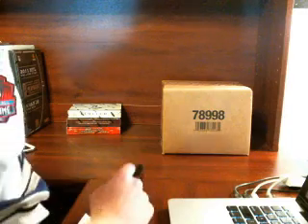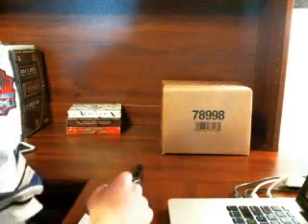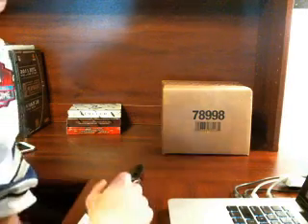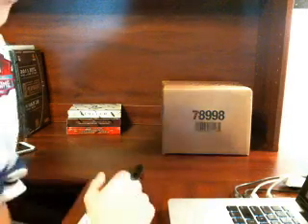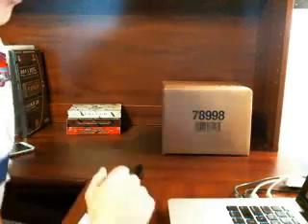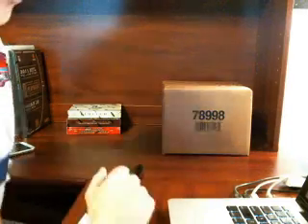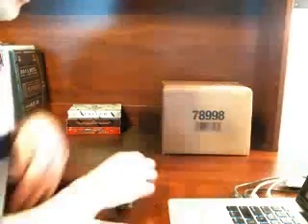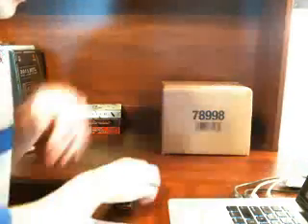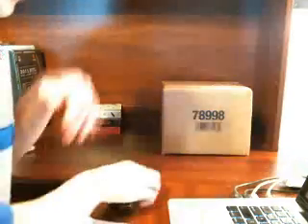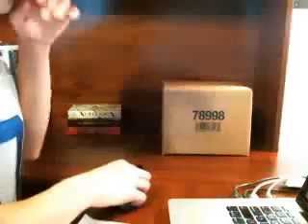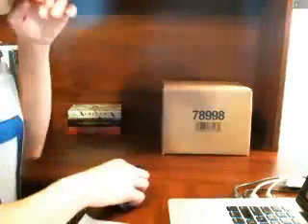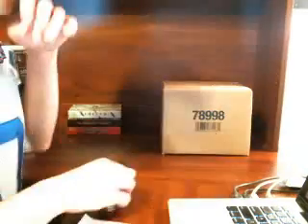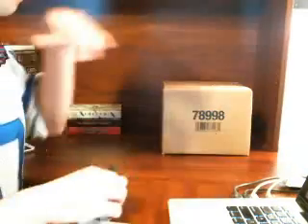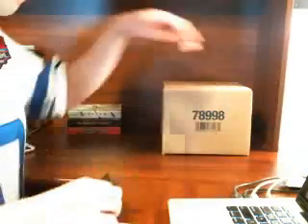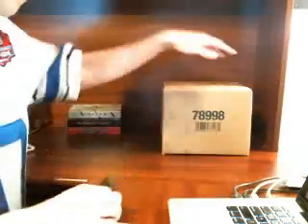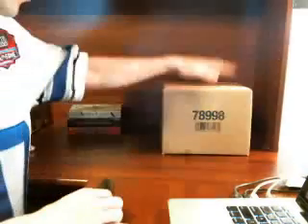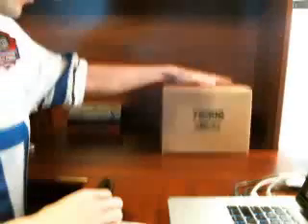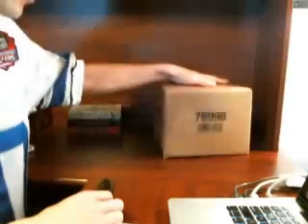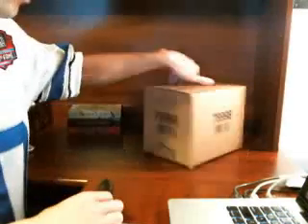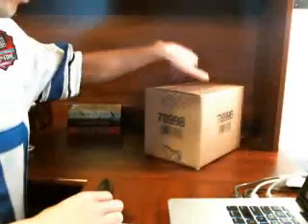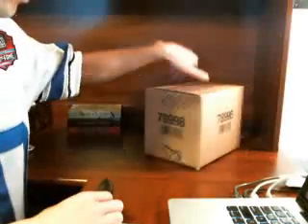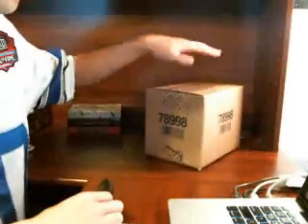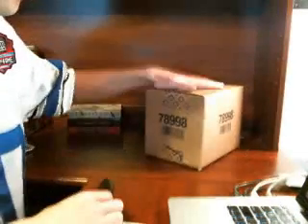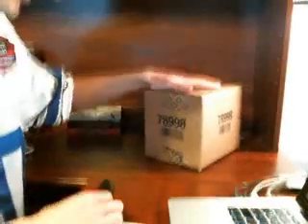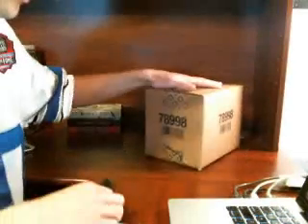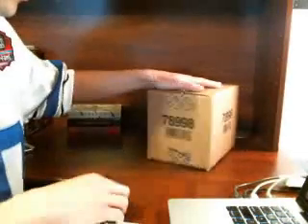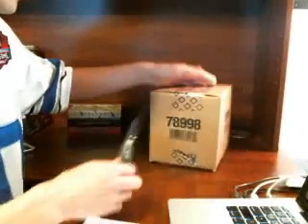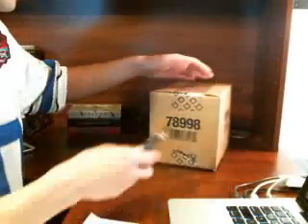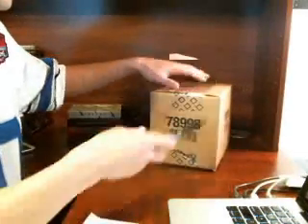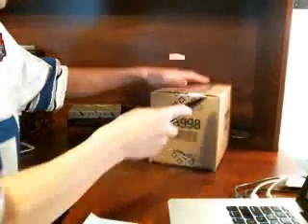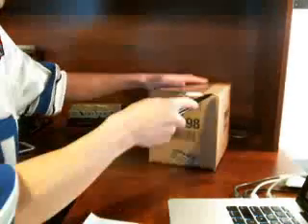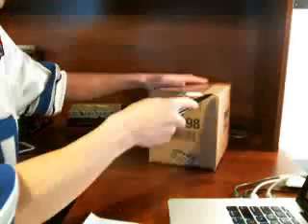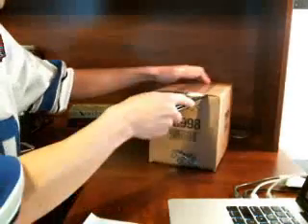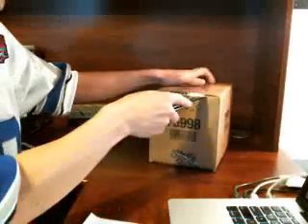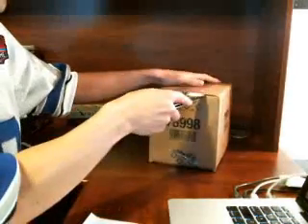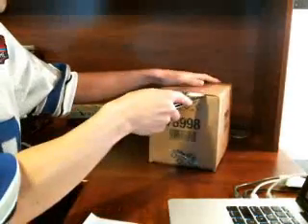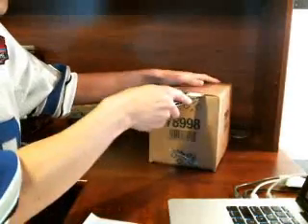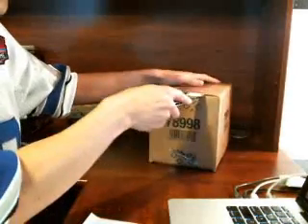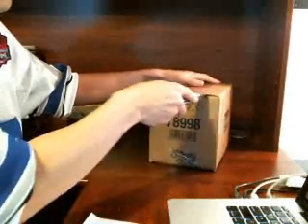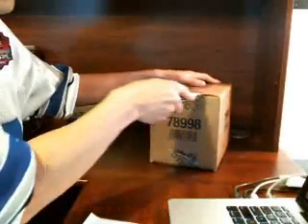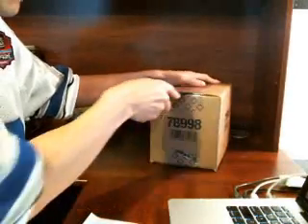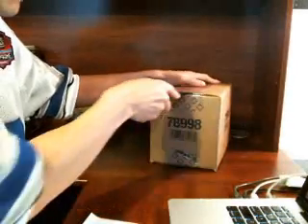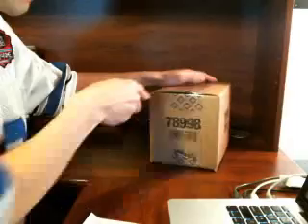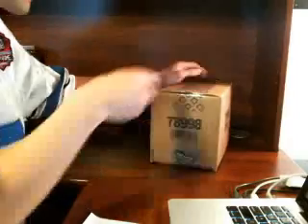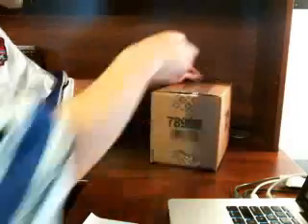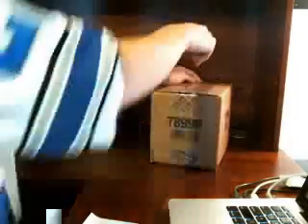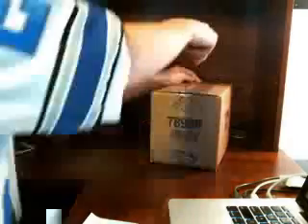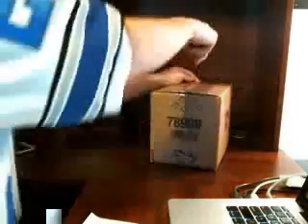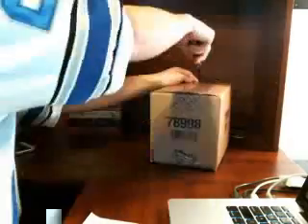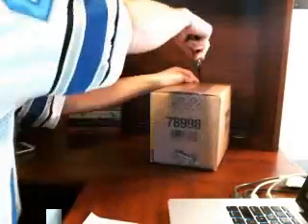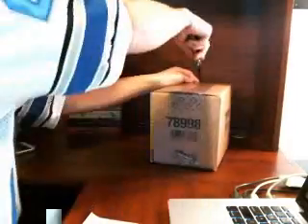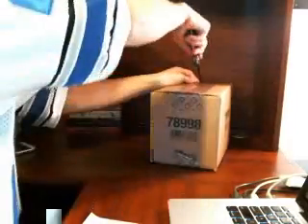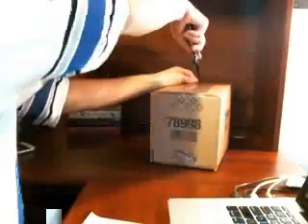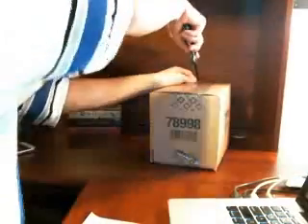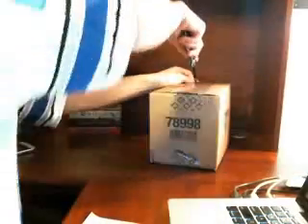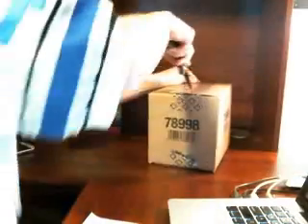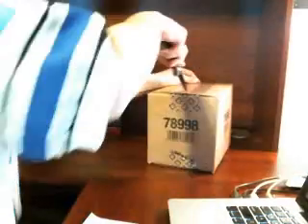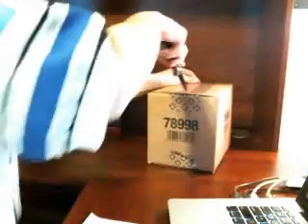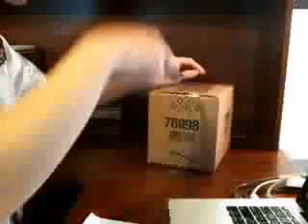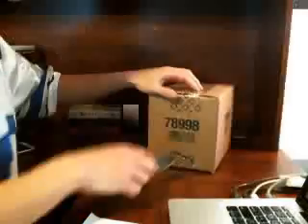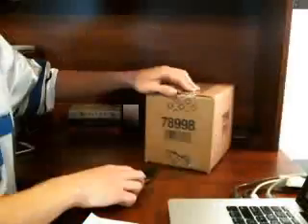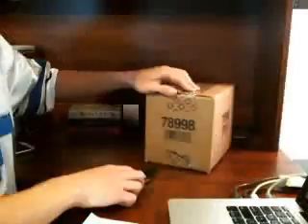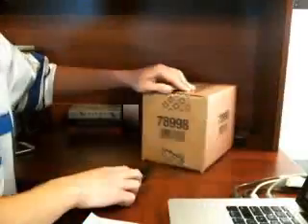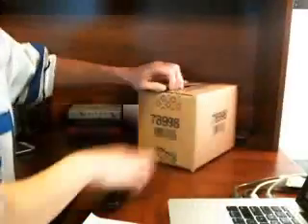All right guys, best of luck everybody. So here we go. One of these boxes - choose in a sec.